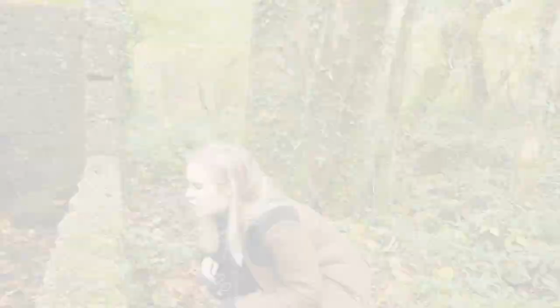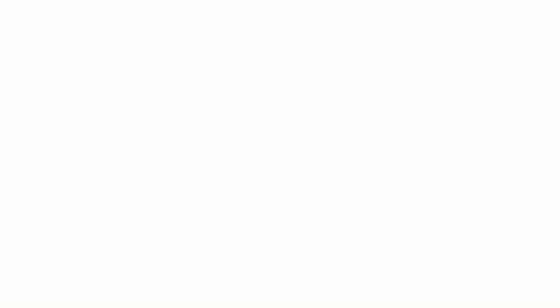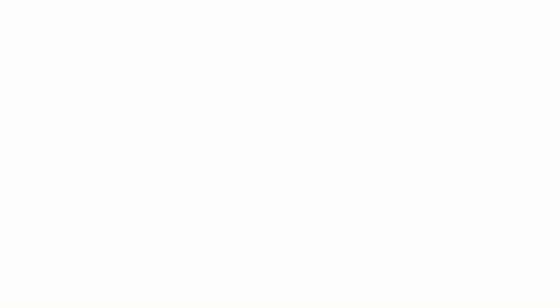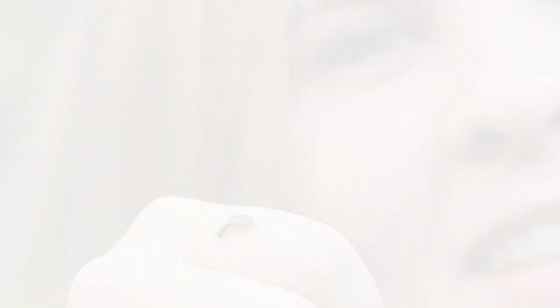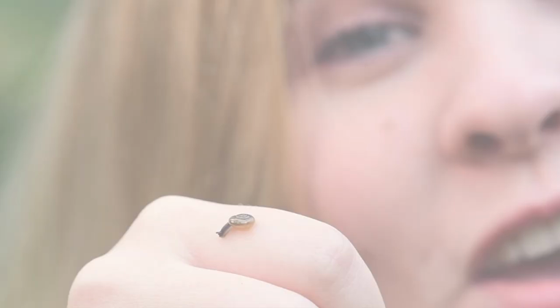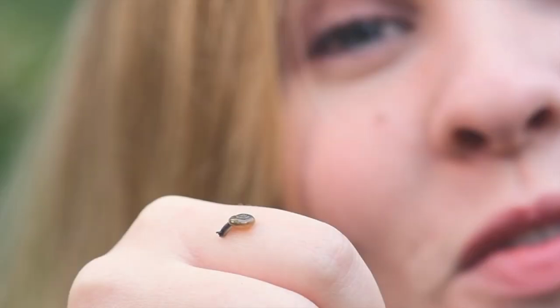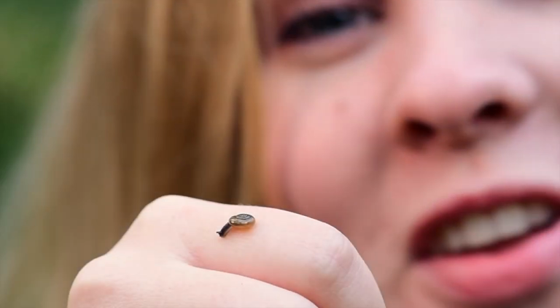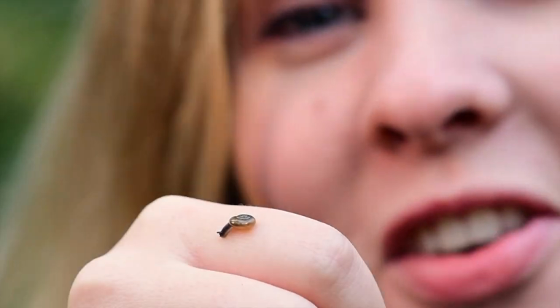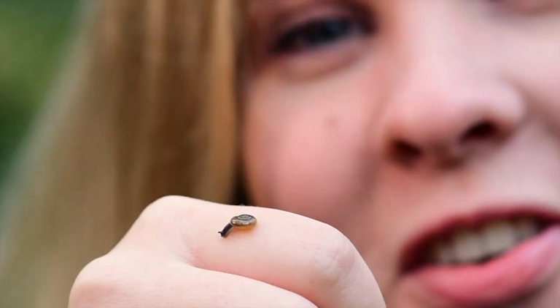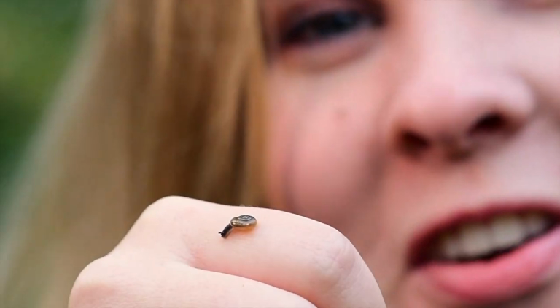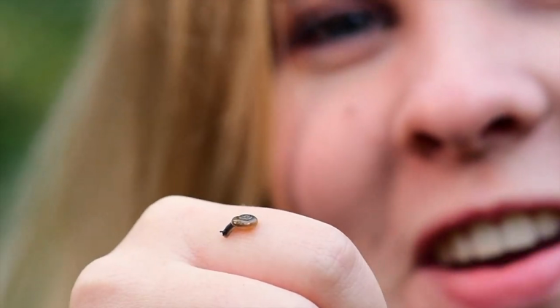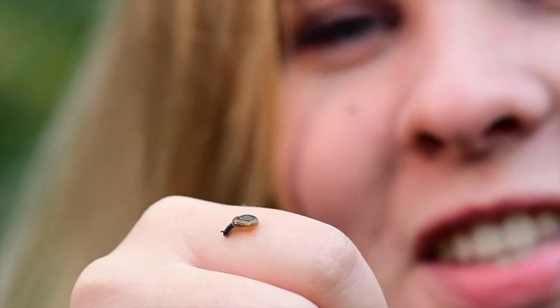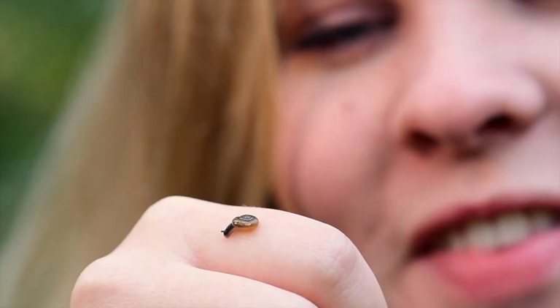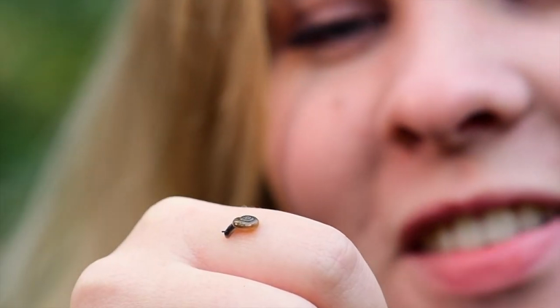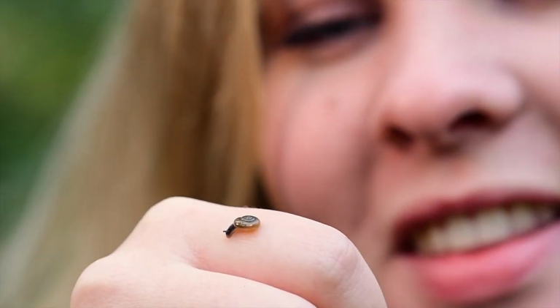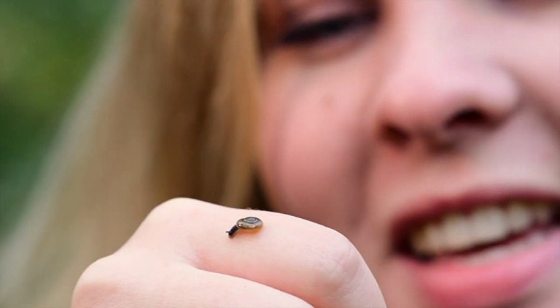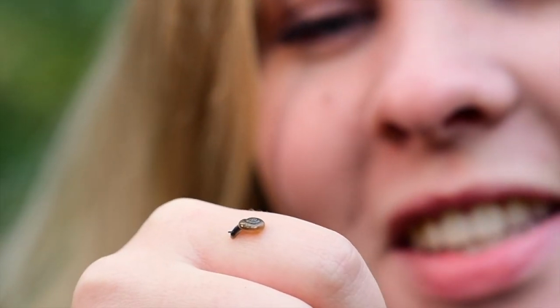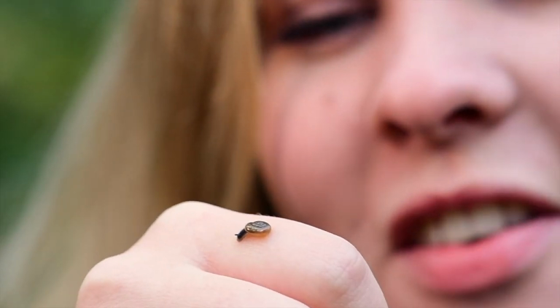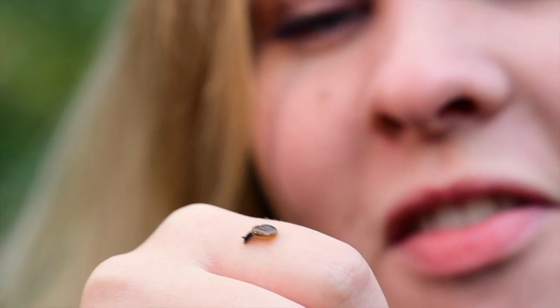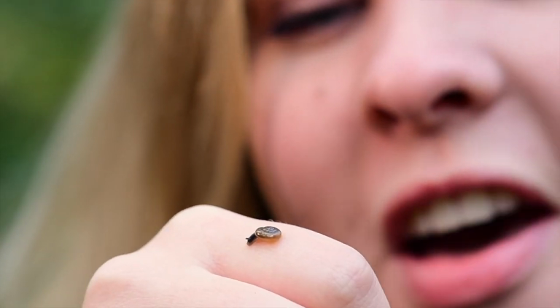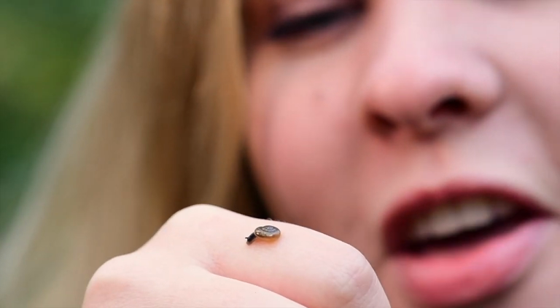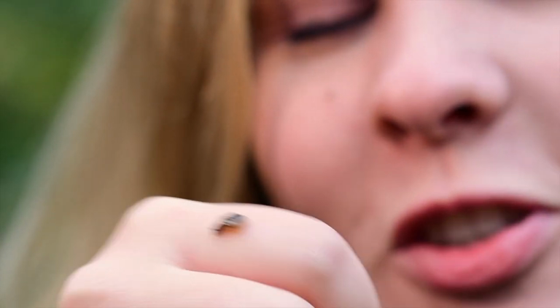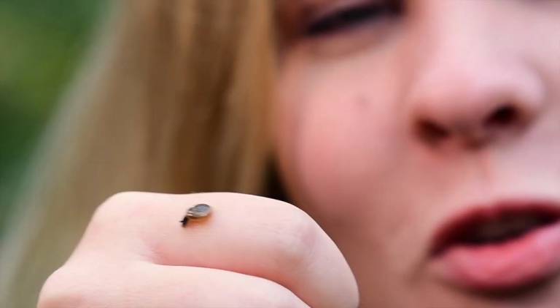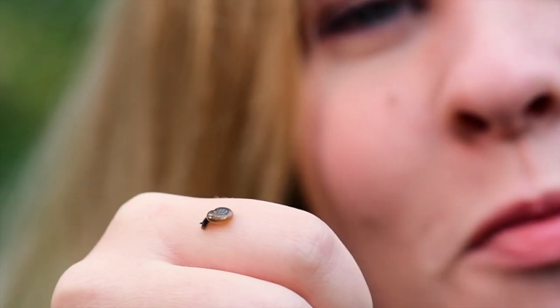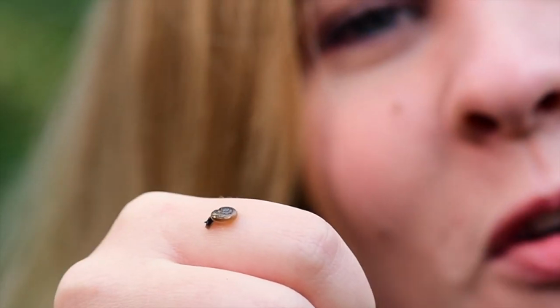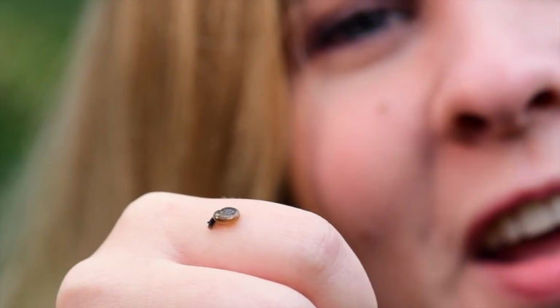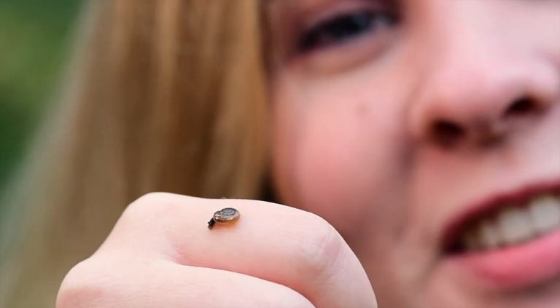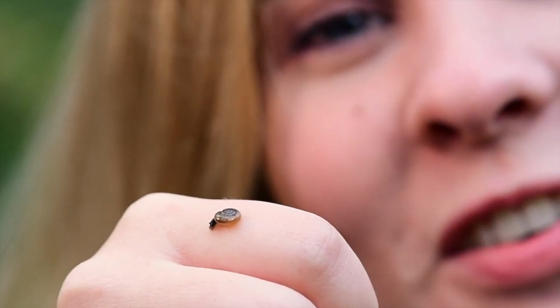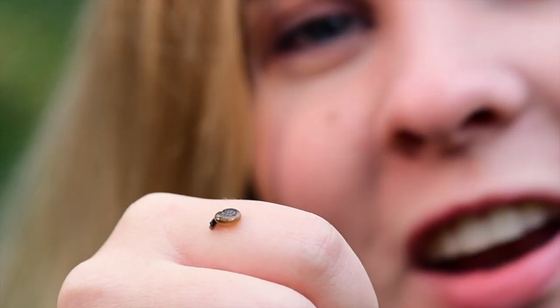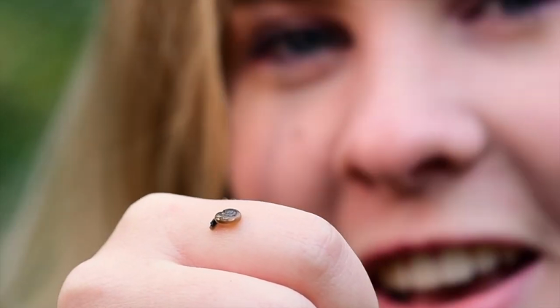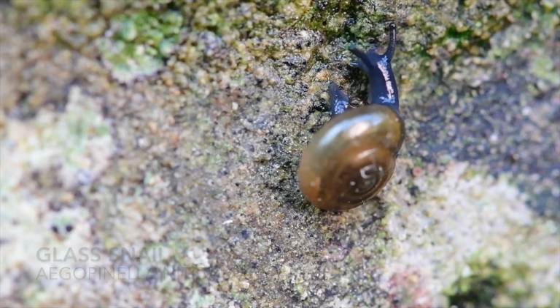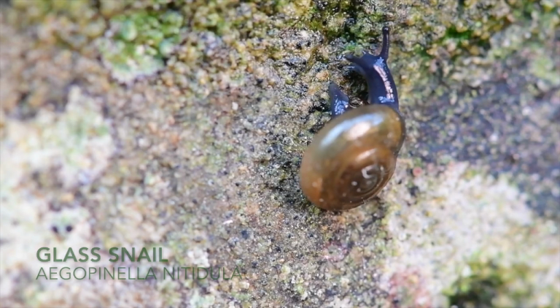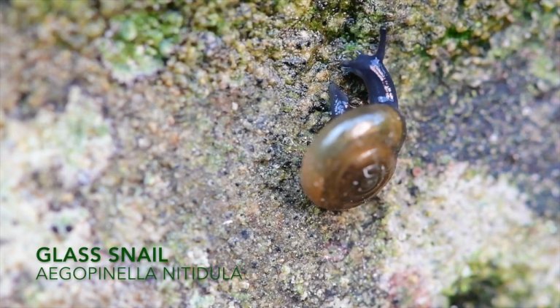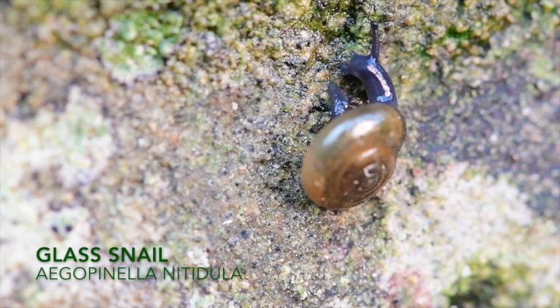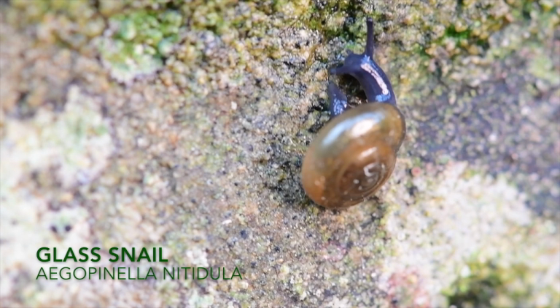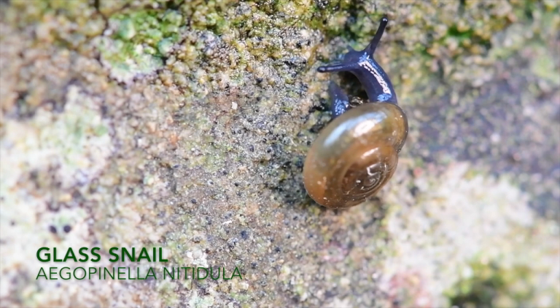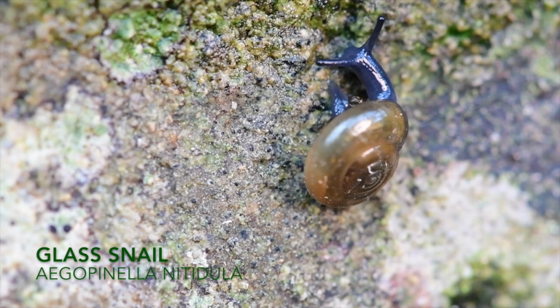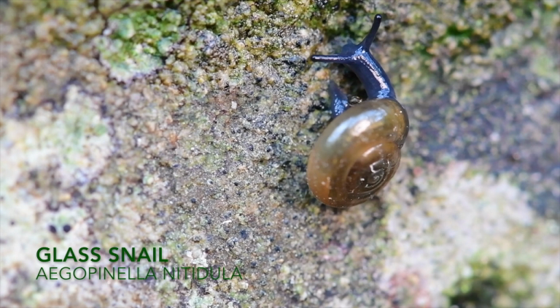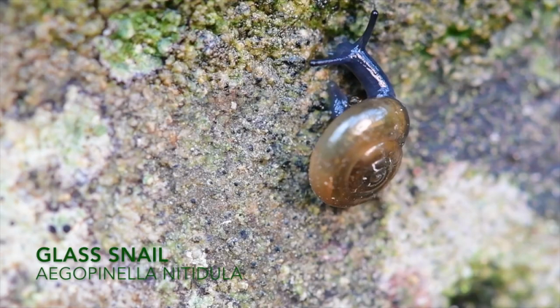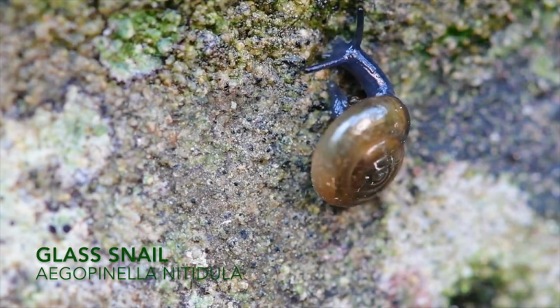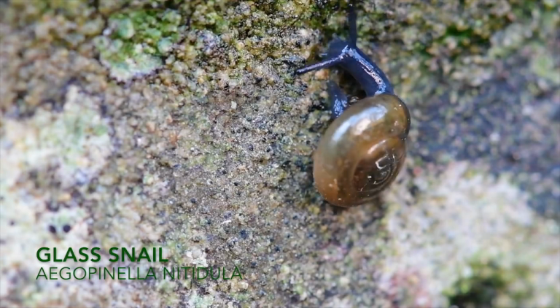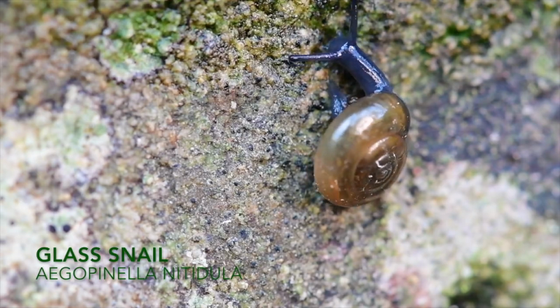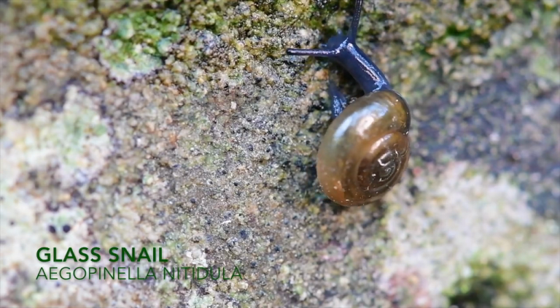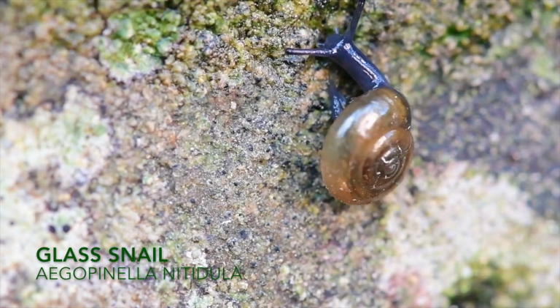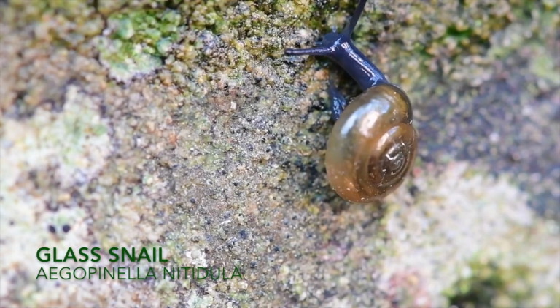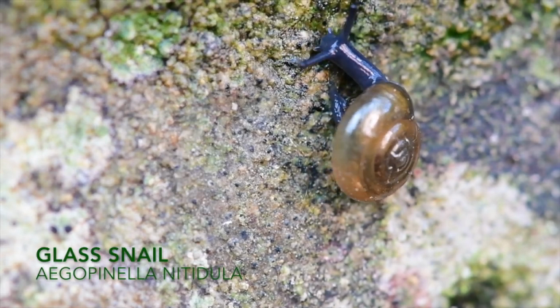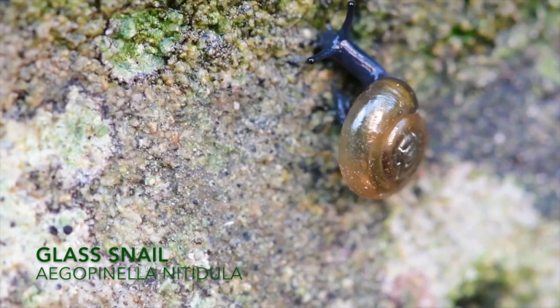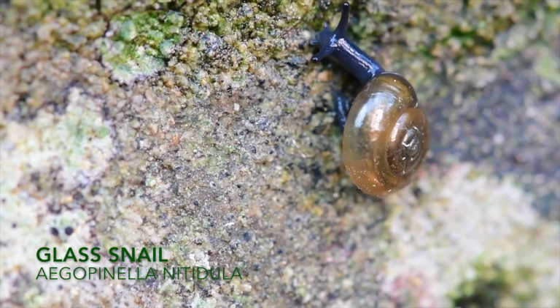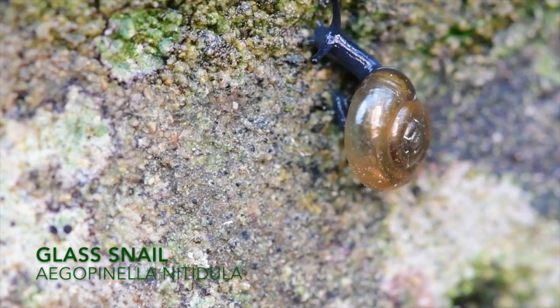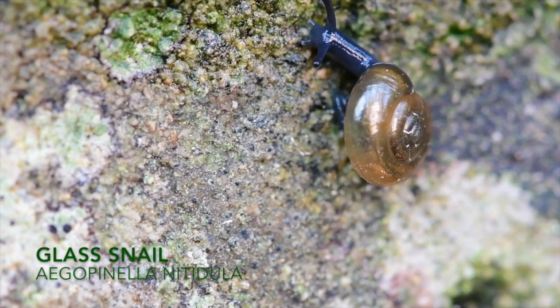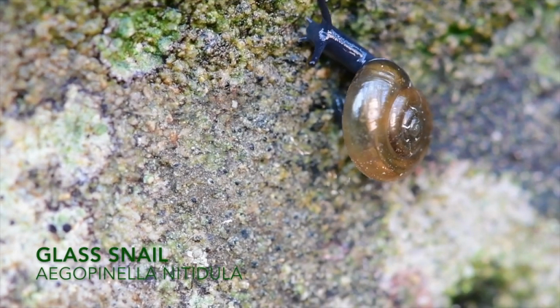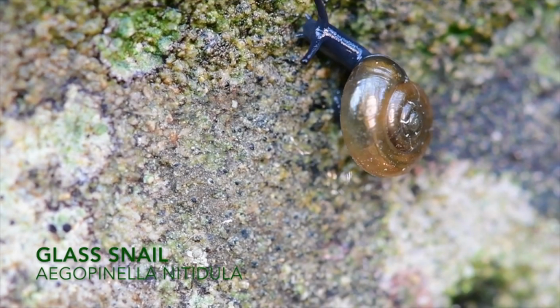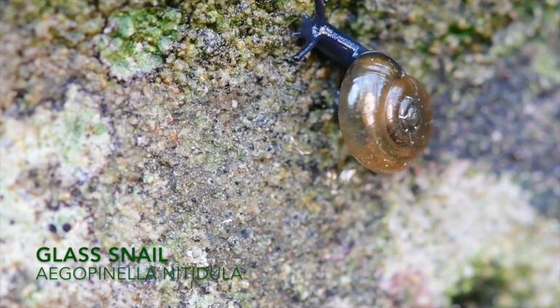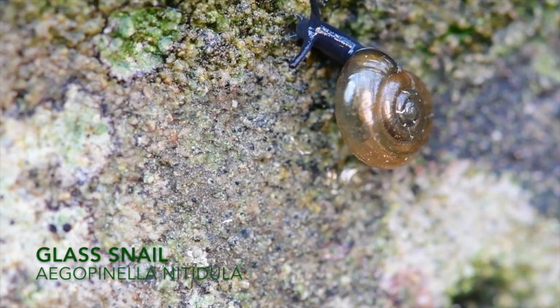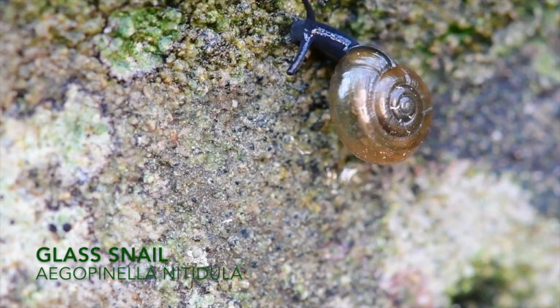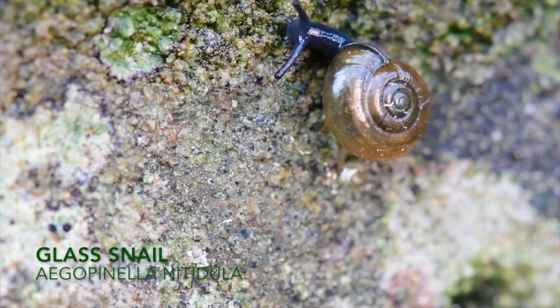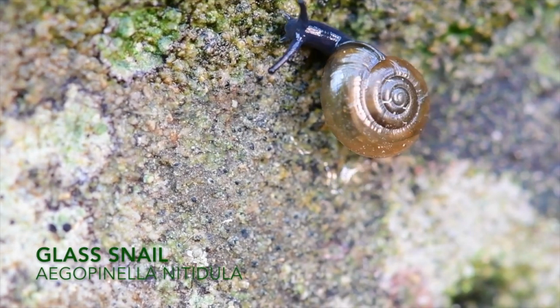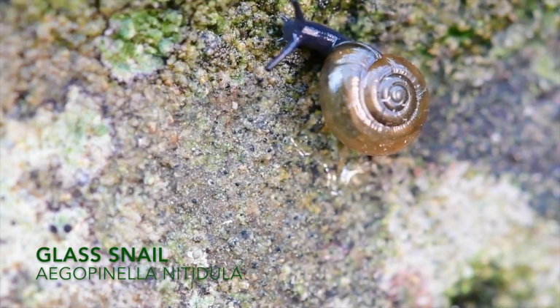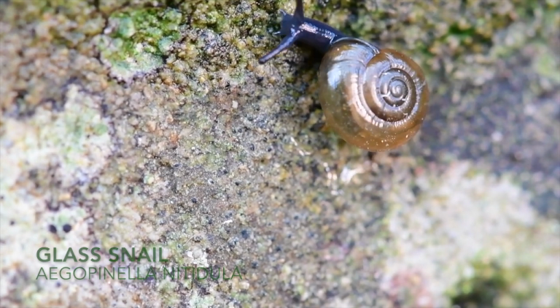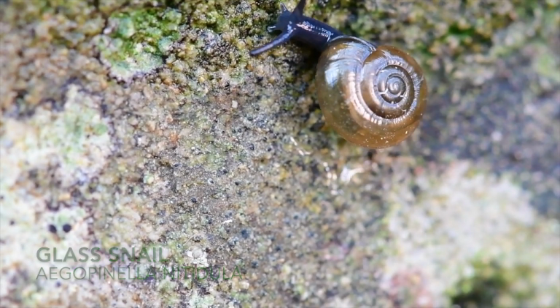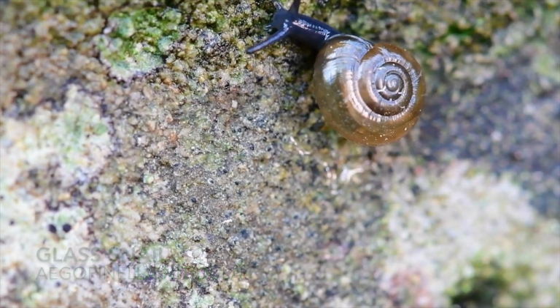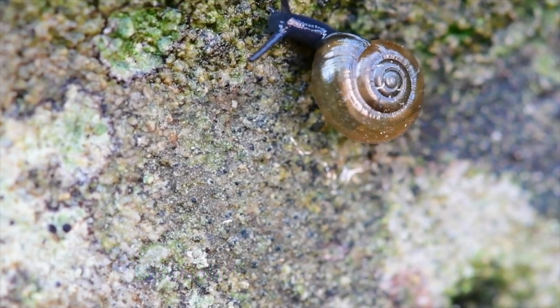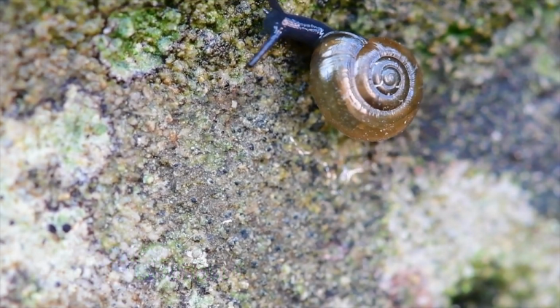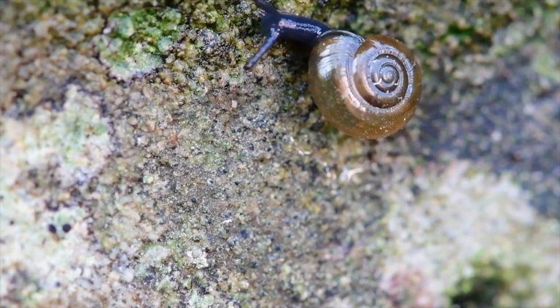One of the crew has found this rather adorable little glass snail, and it's just one of the hundreds of species which rely on woodlands to survive.